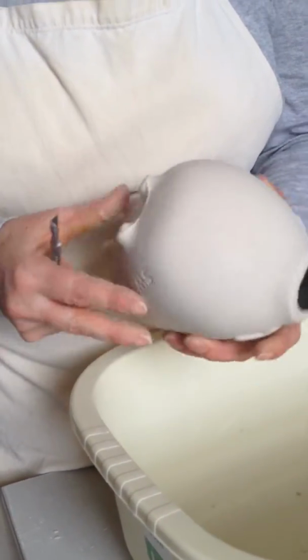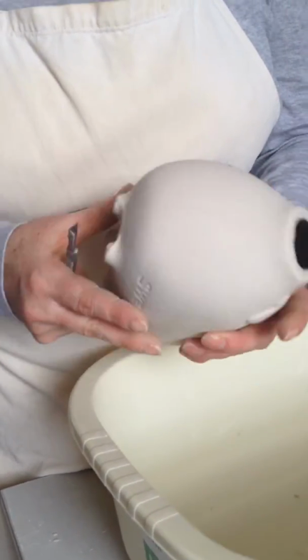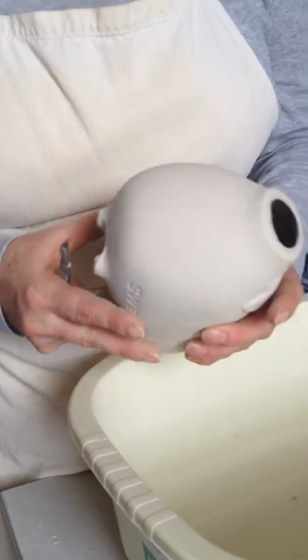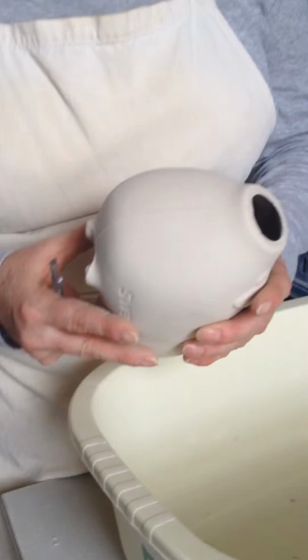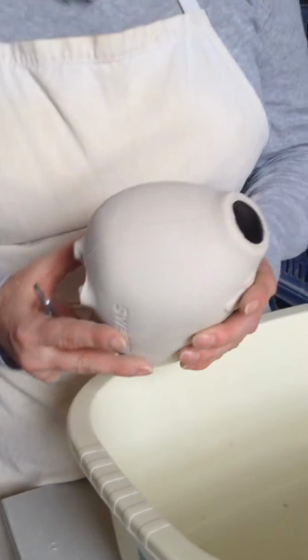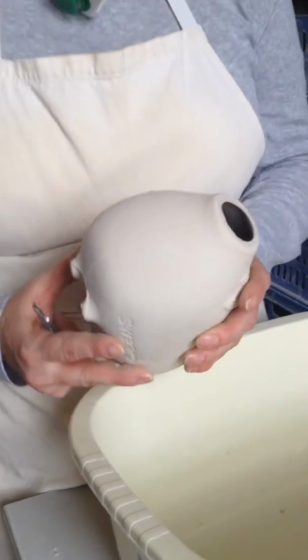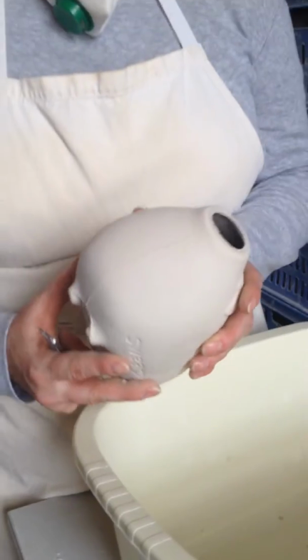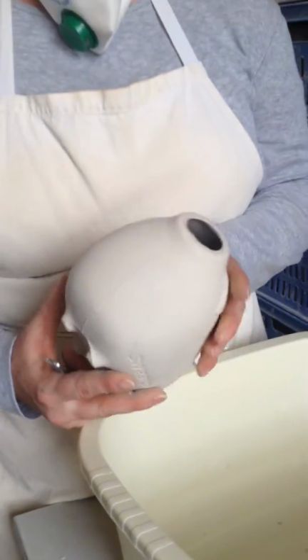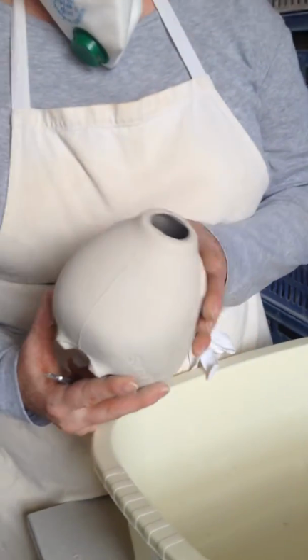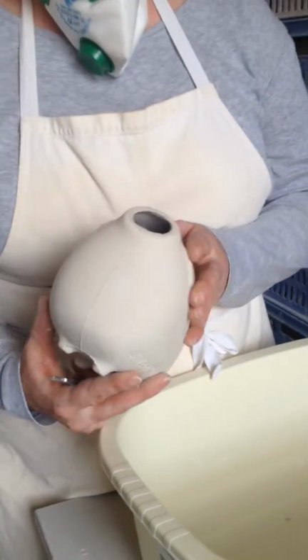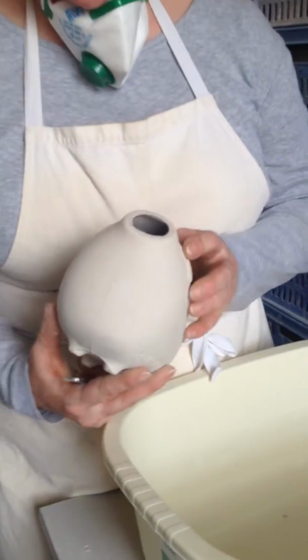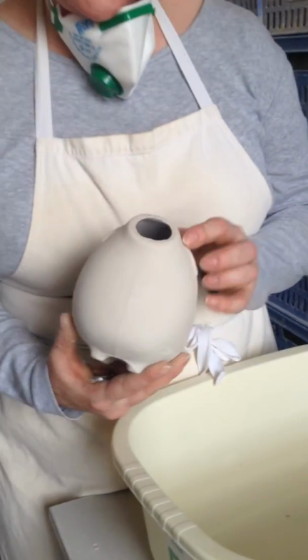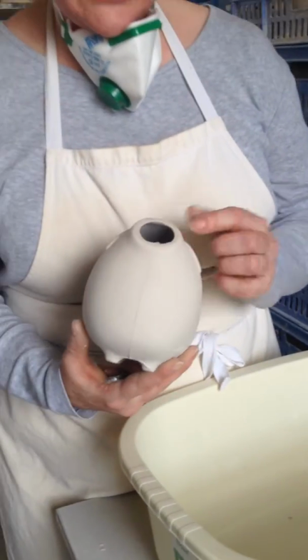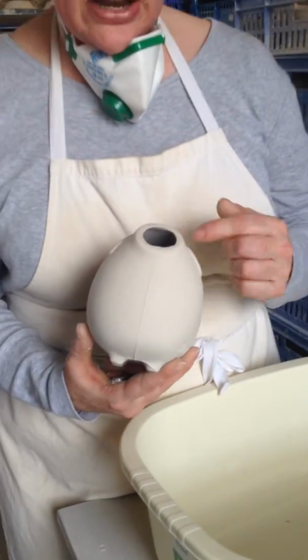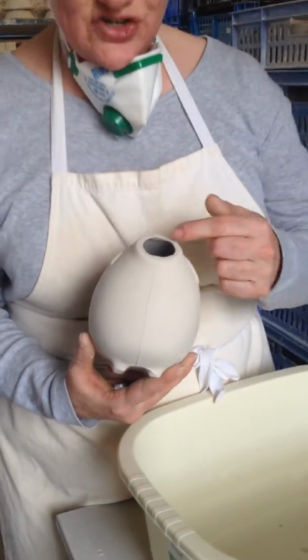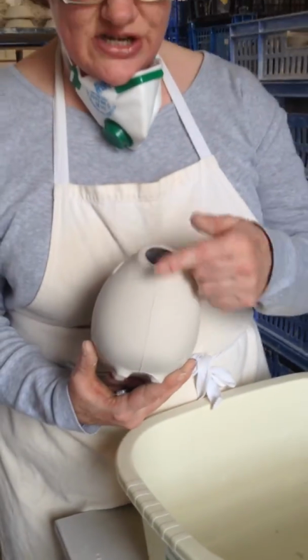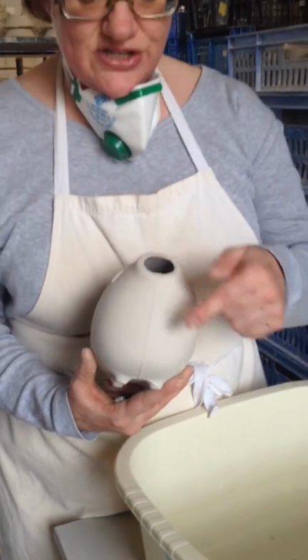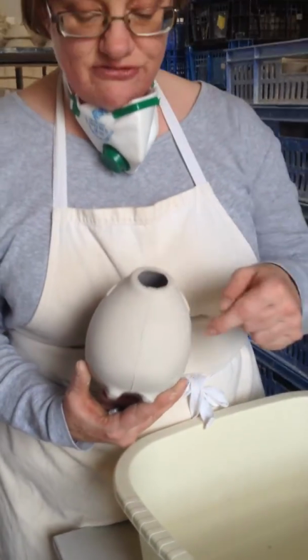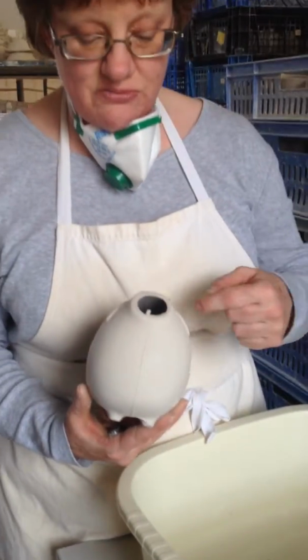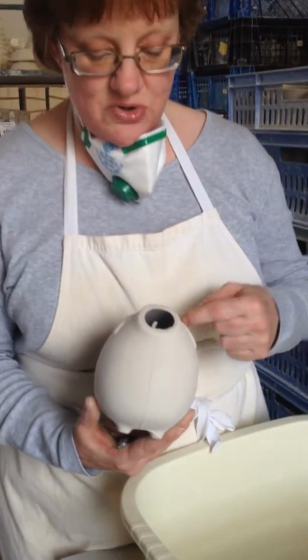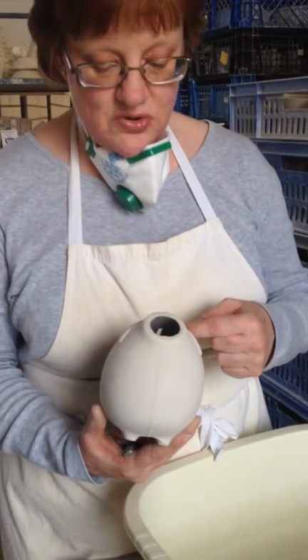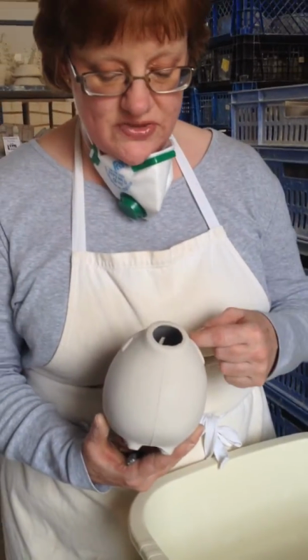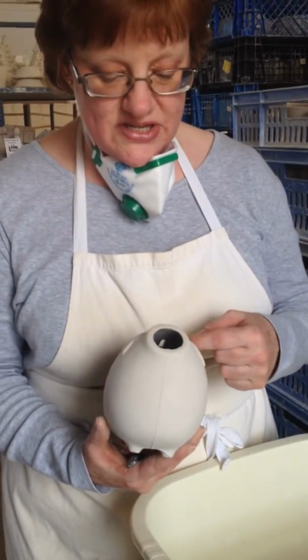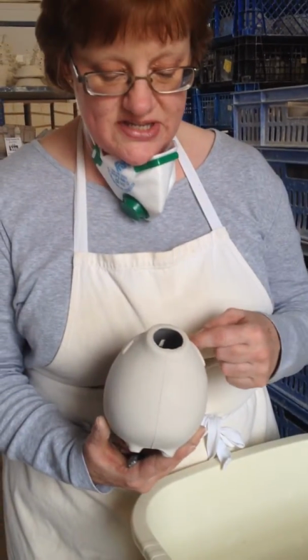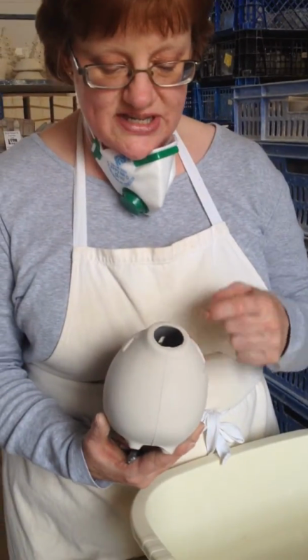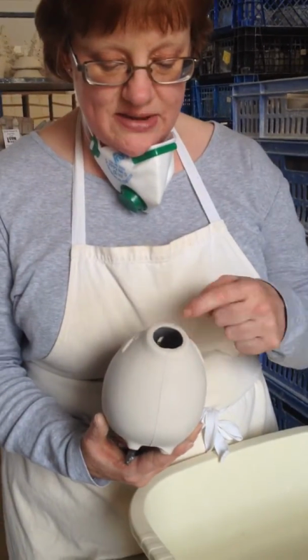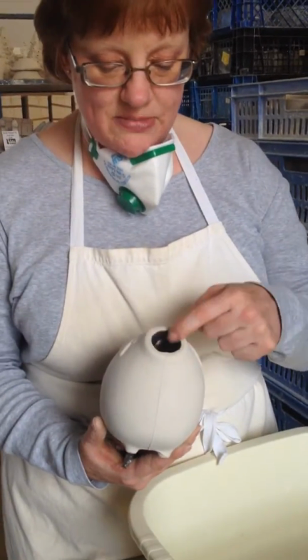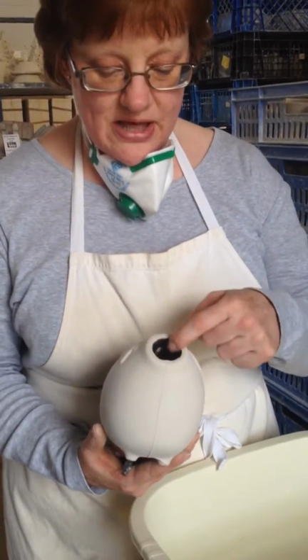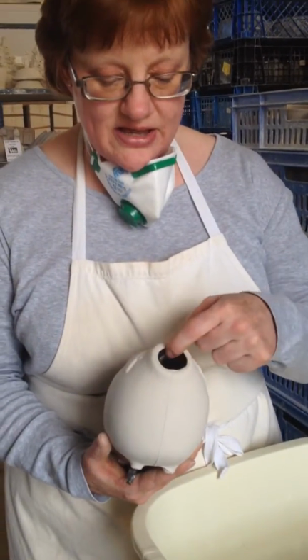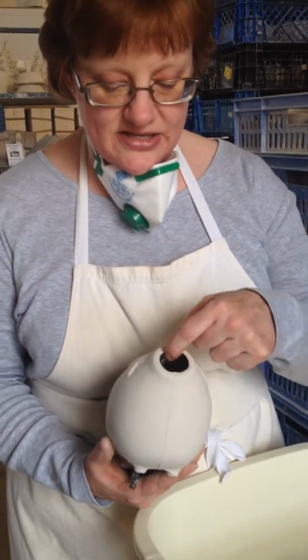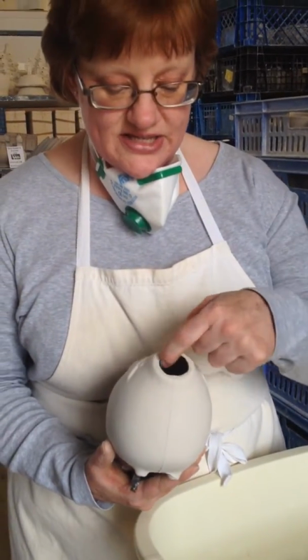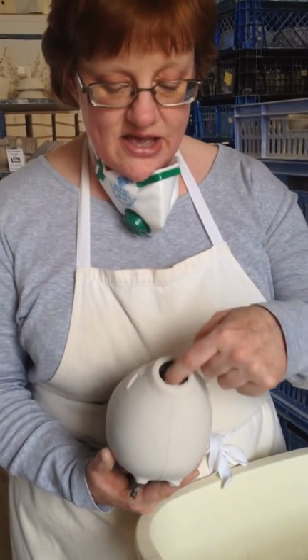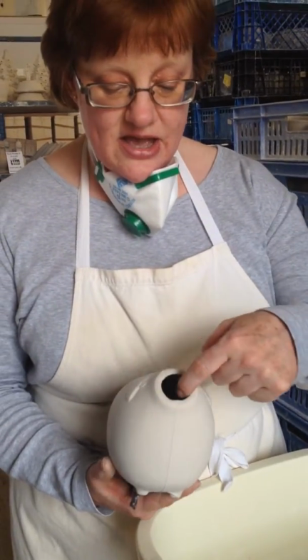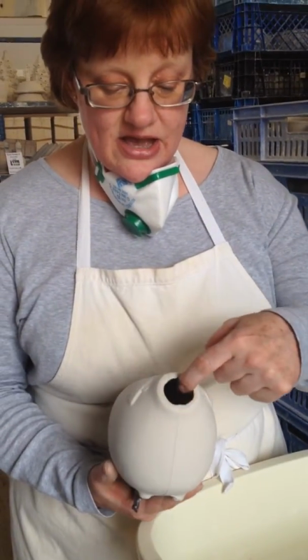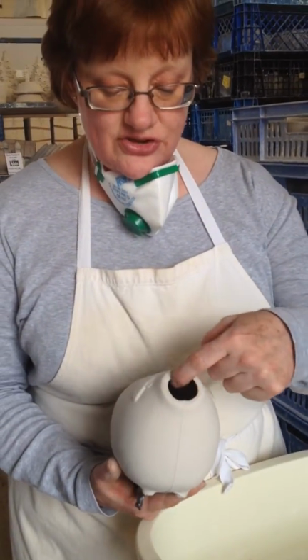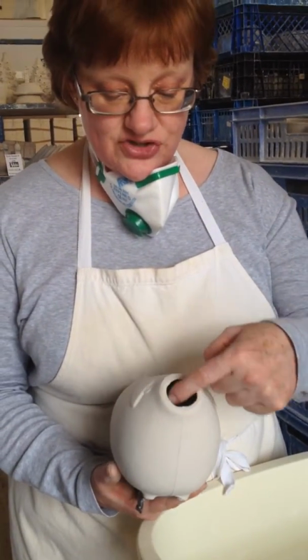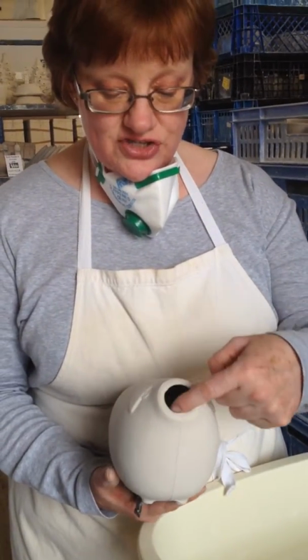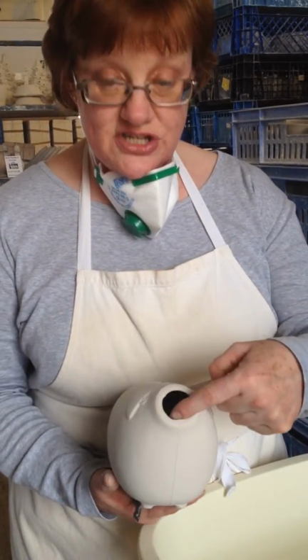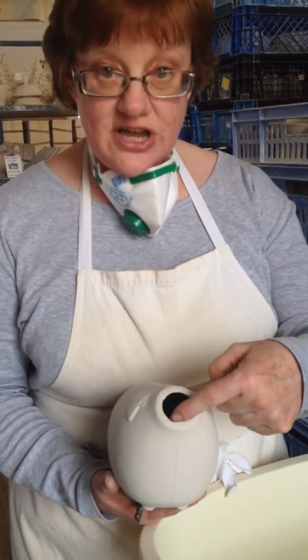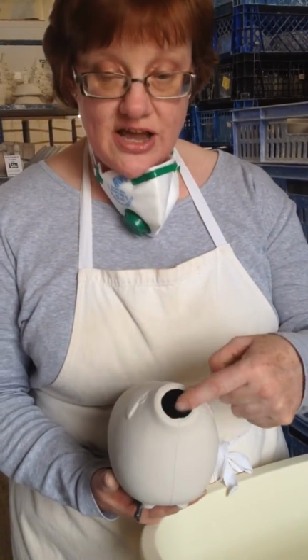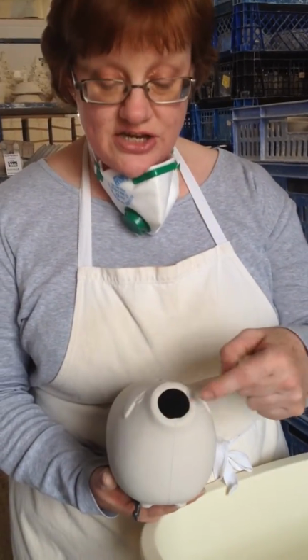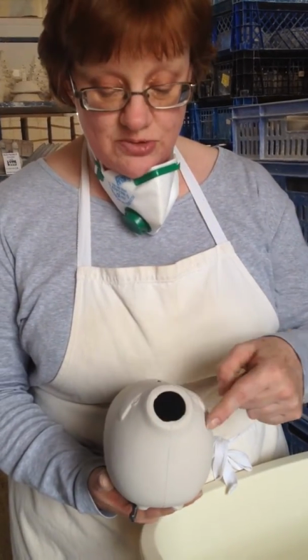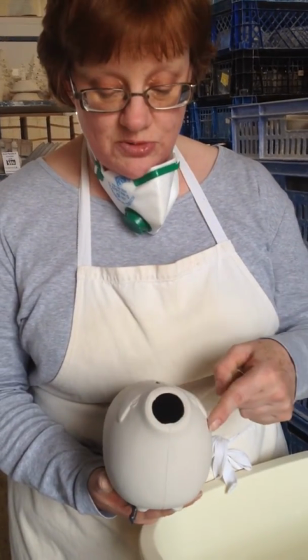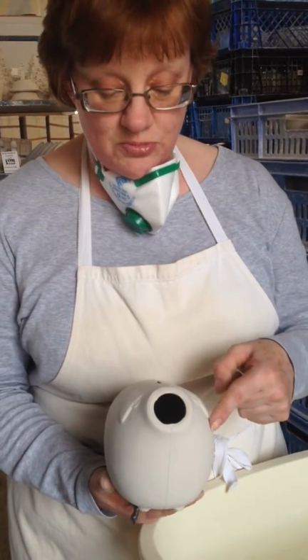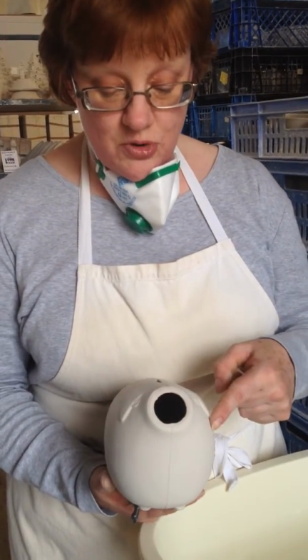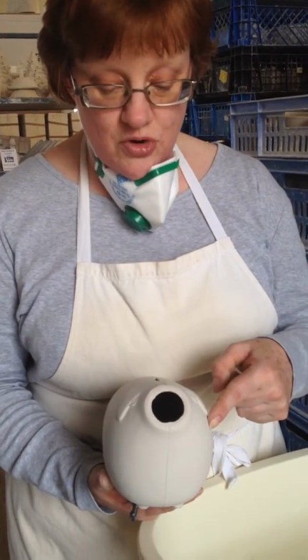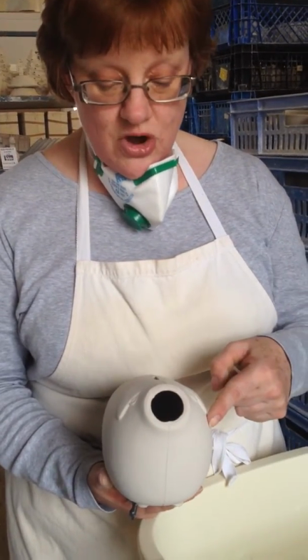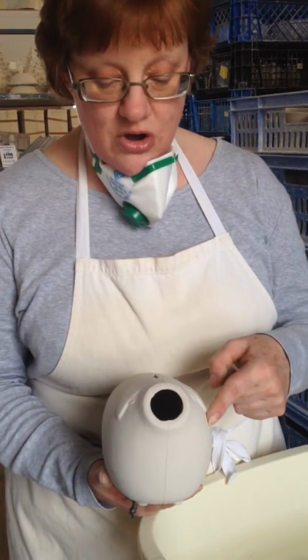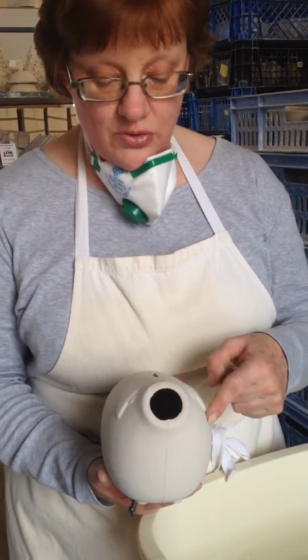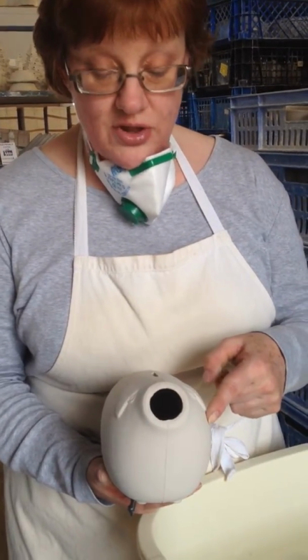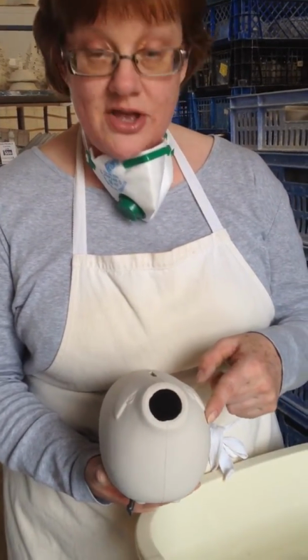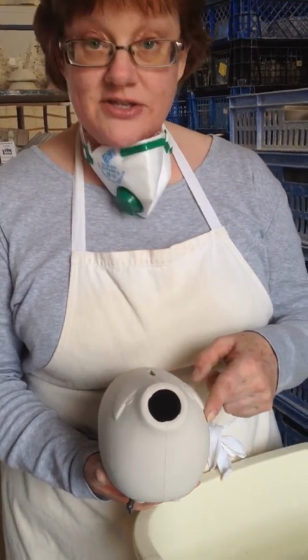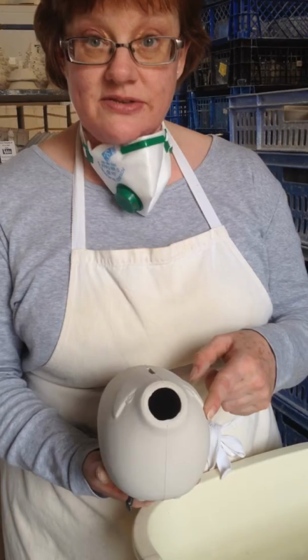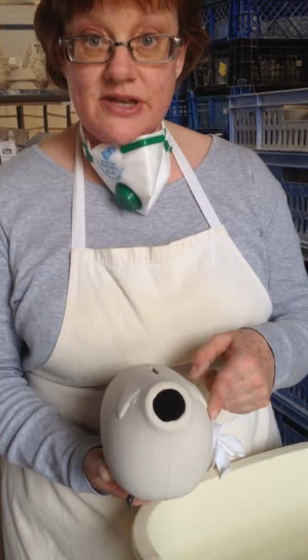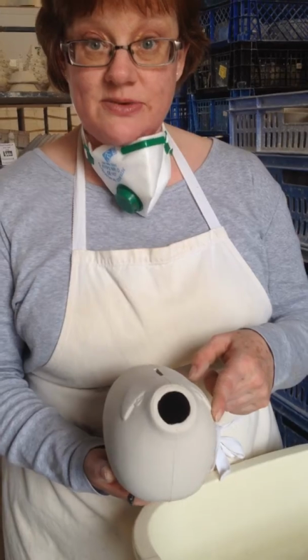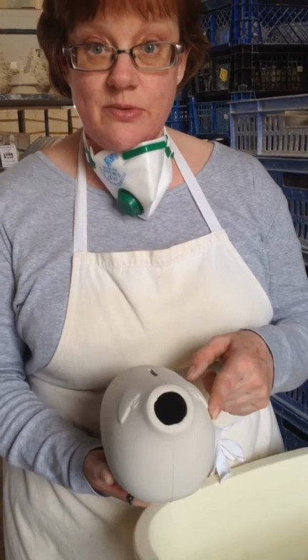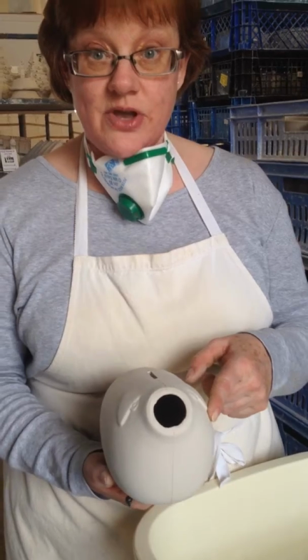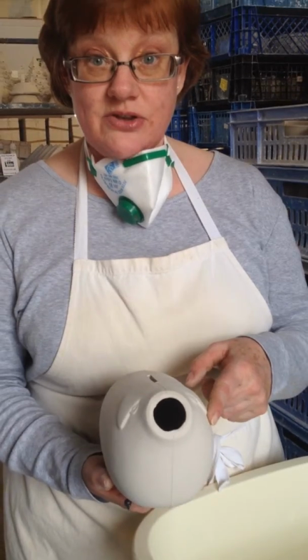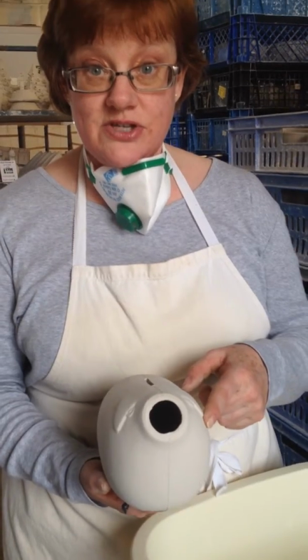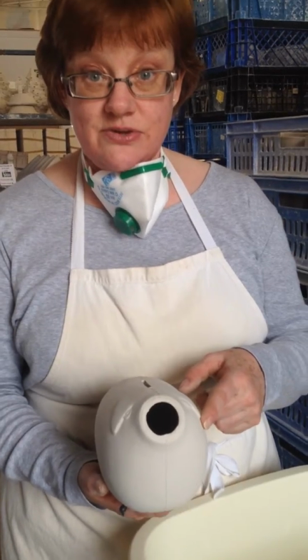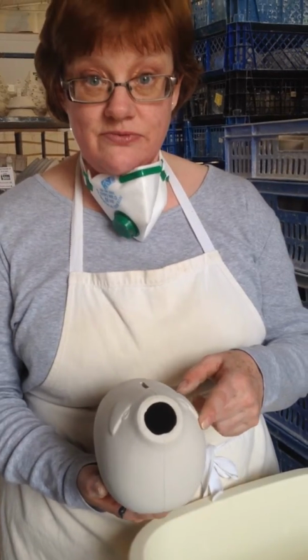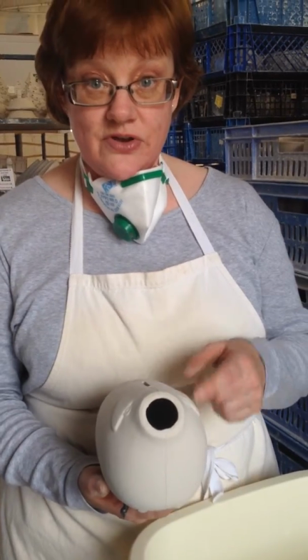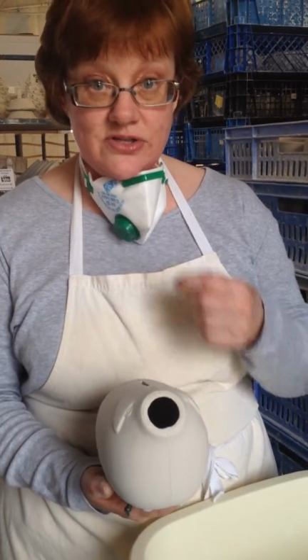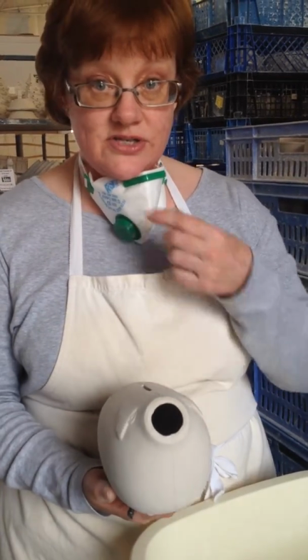So the first part of the process is actually to remove these seam lines and just to tidy up the pore hole. So that's what we're going to do first.